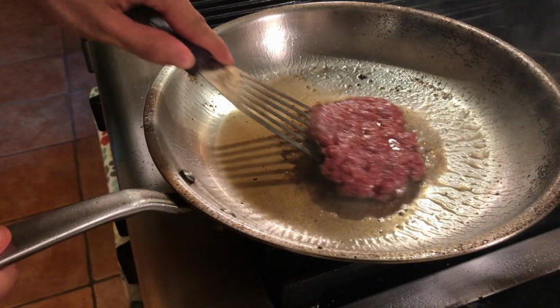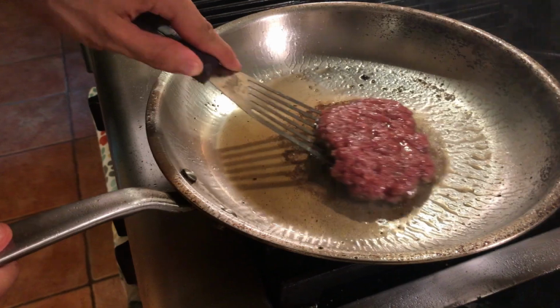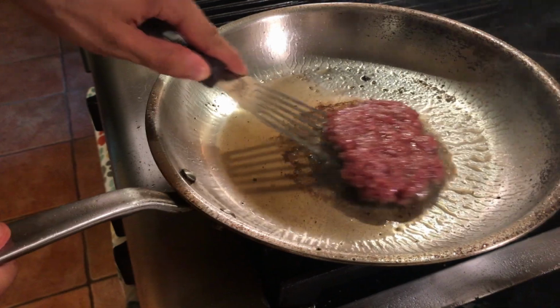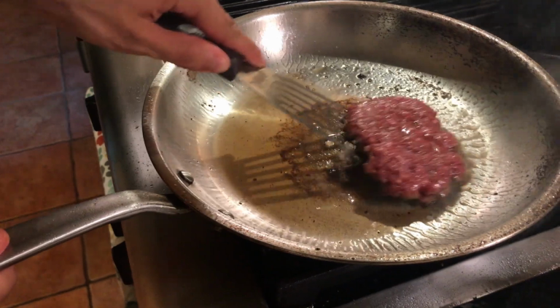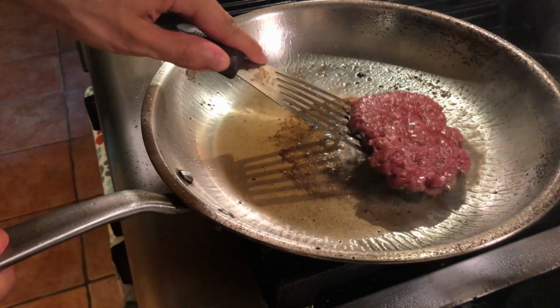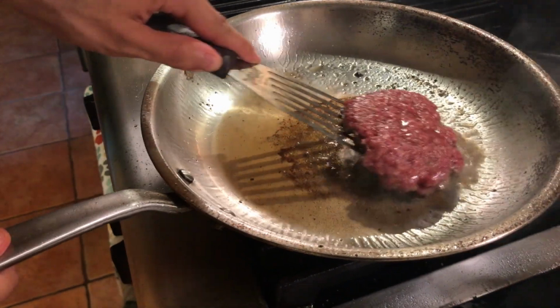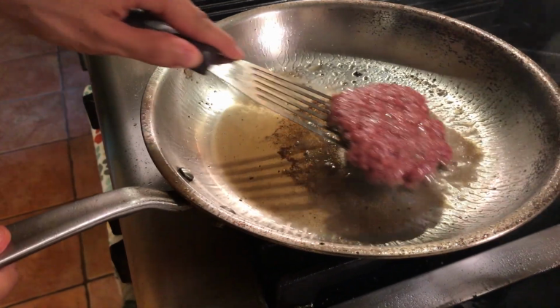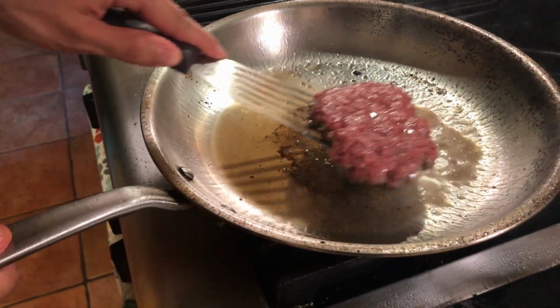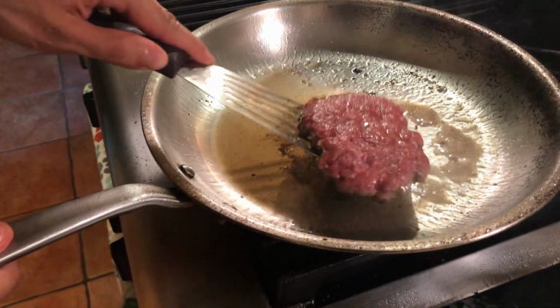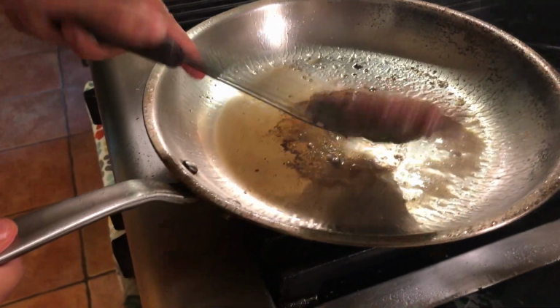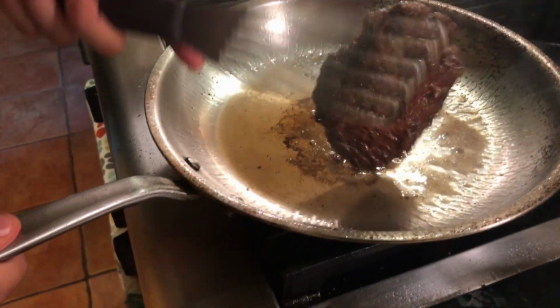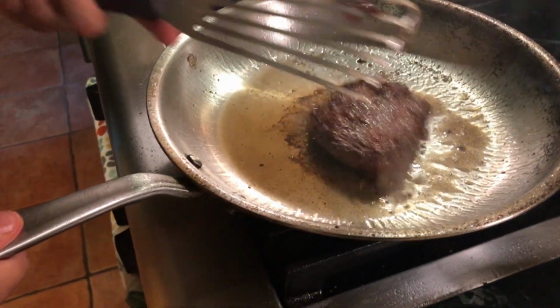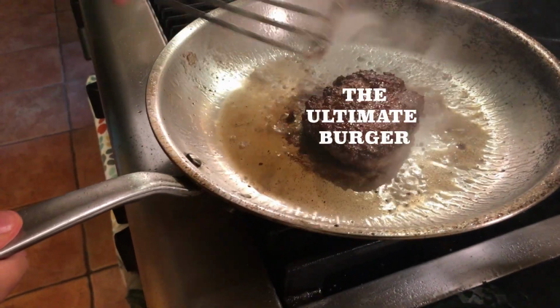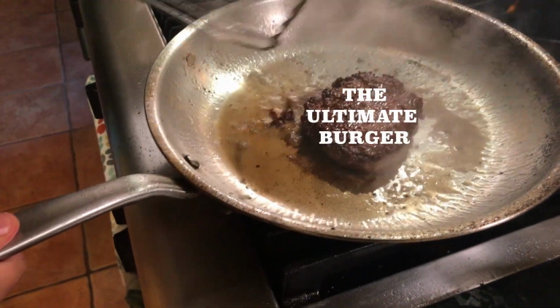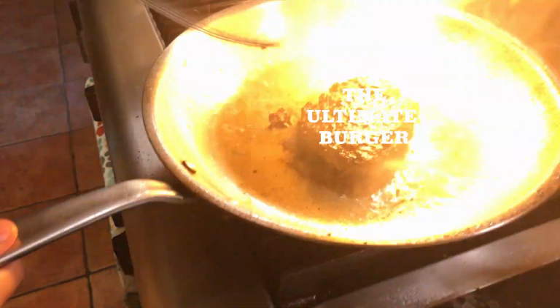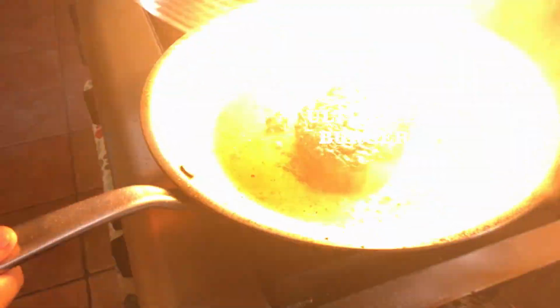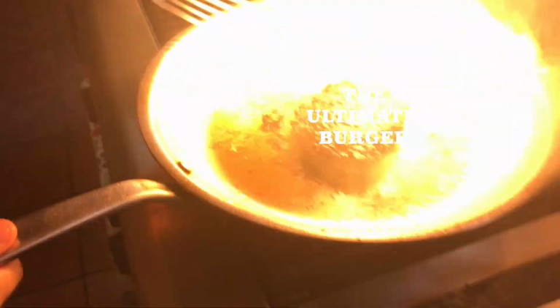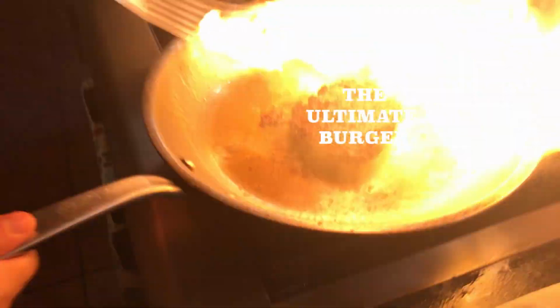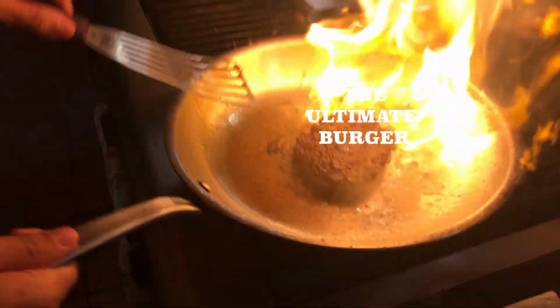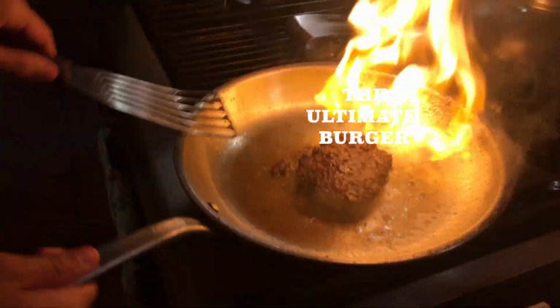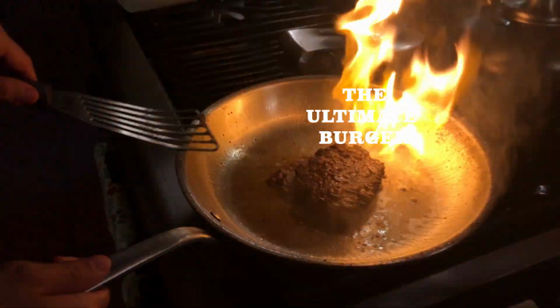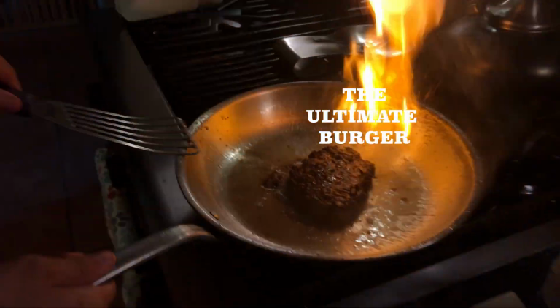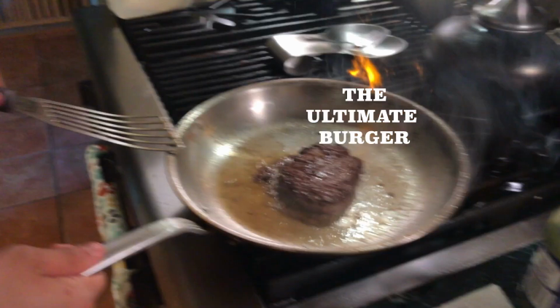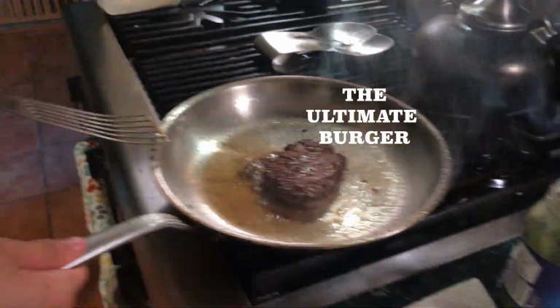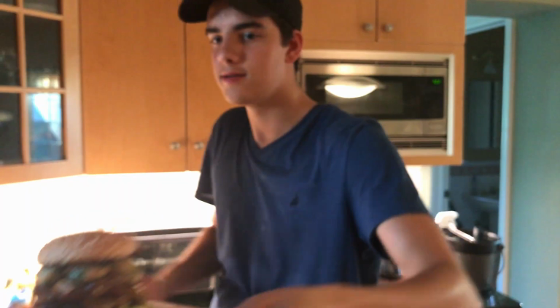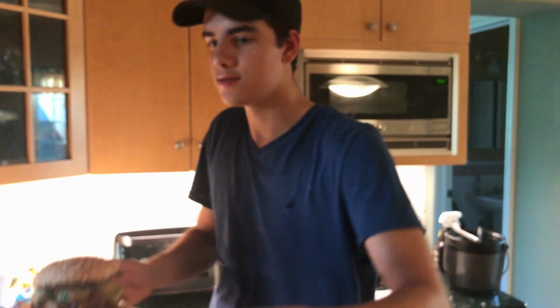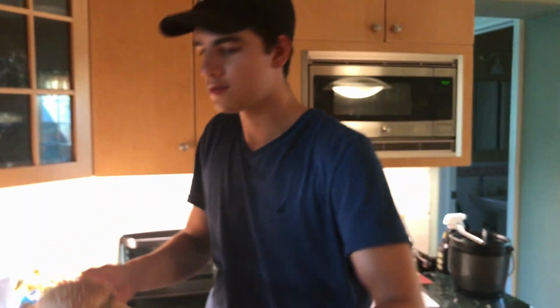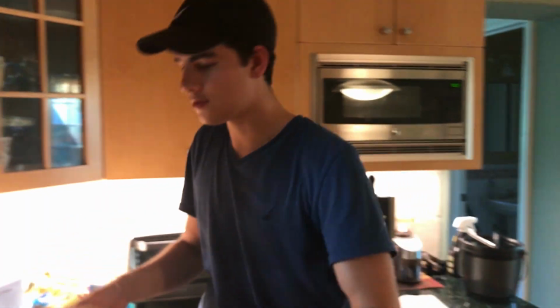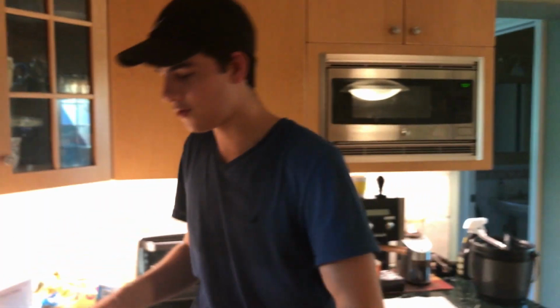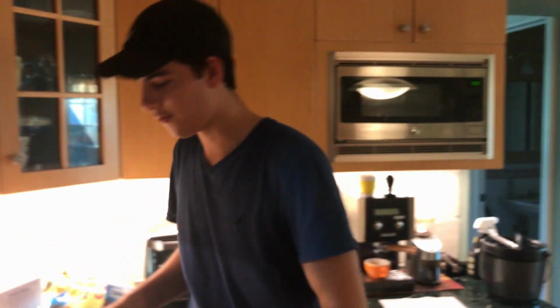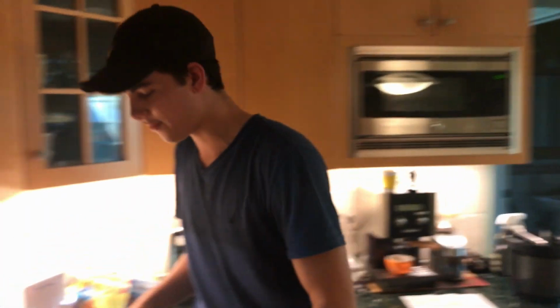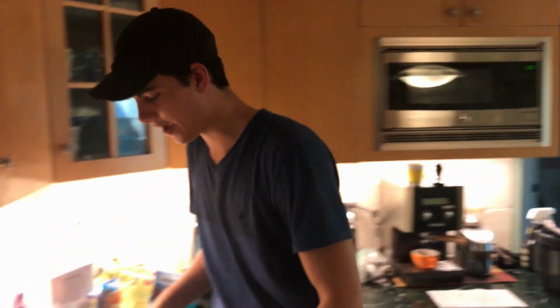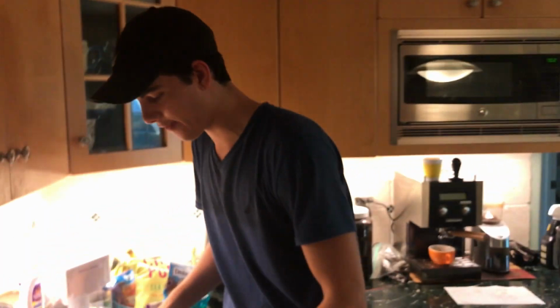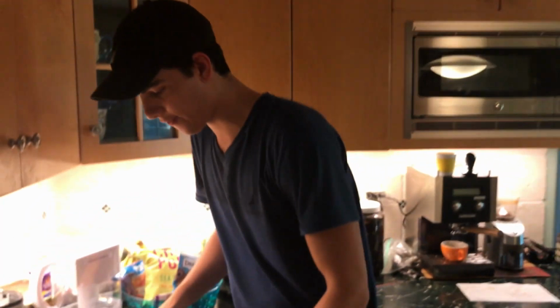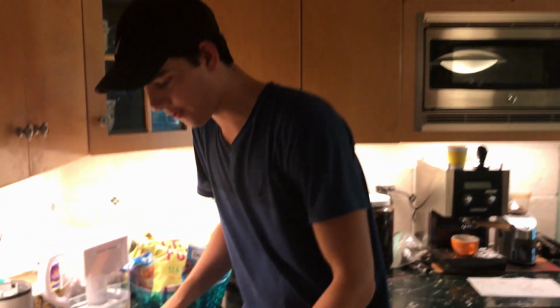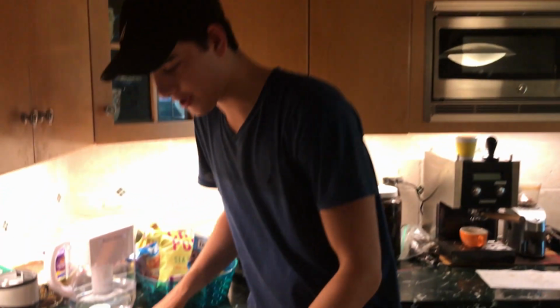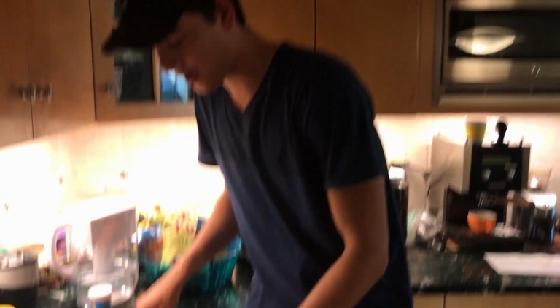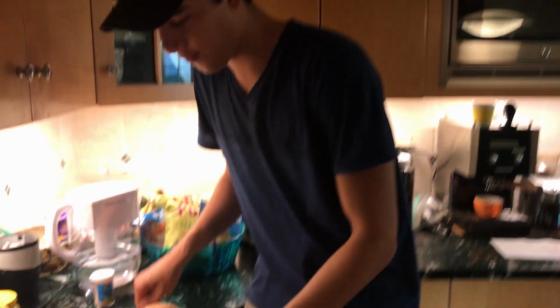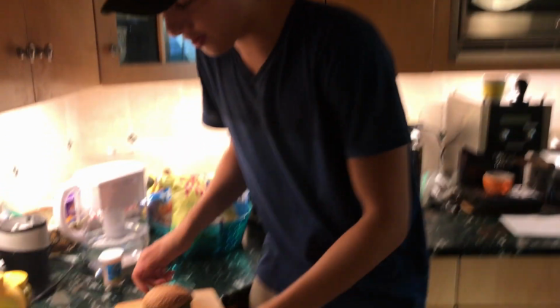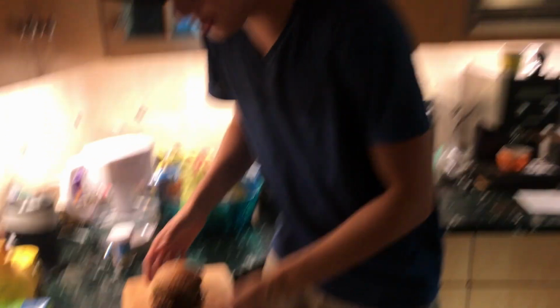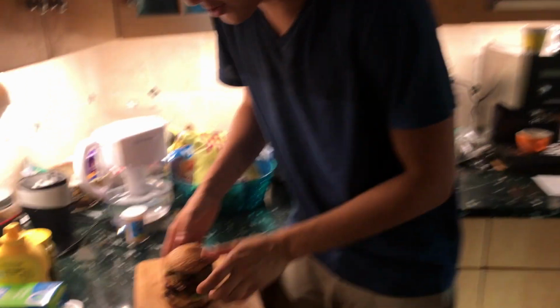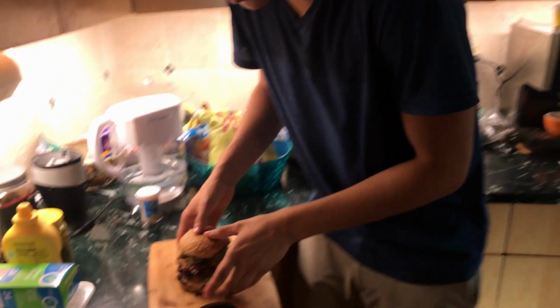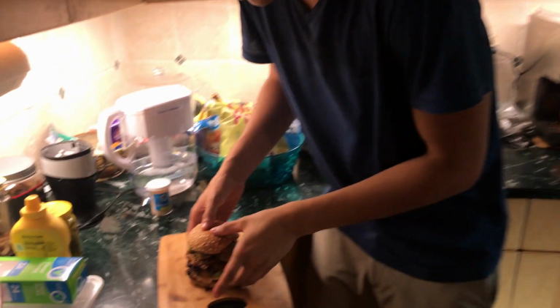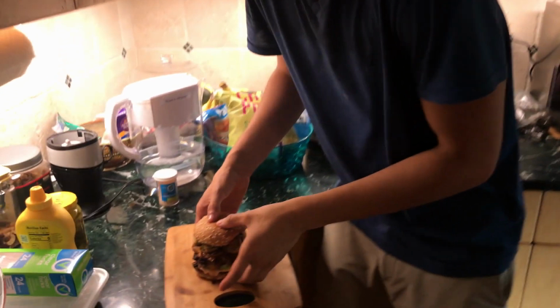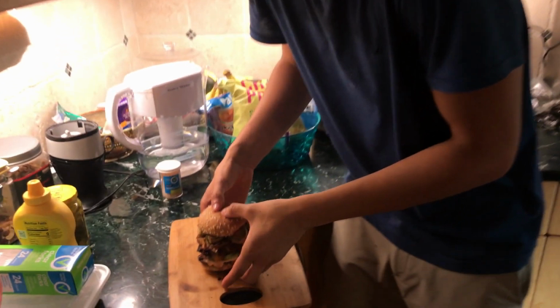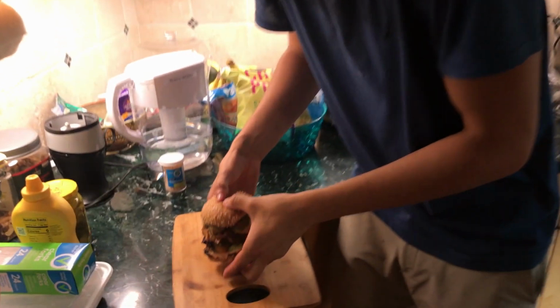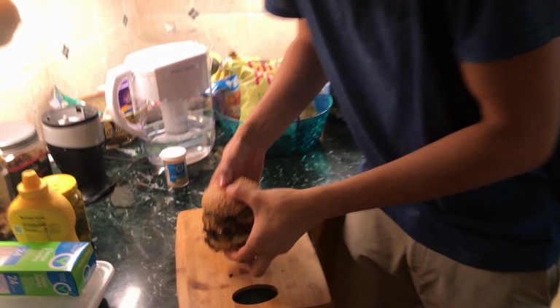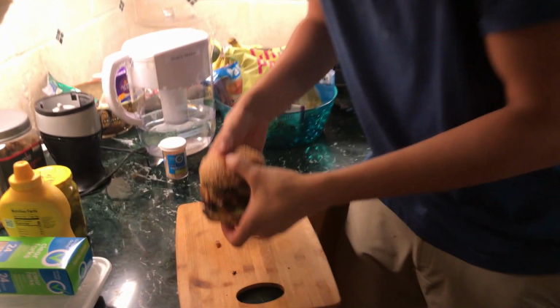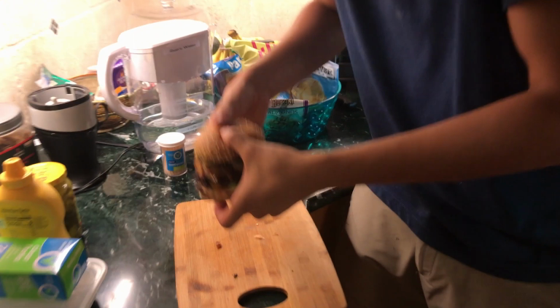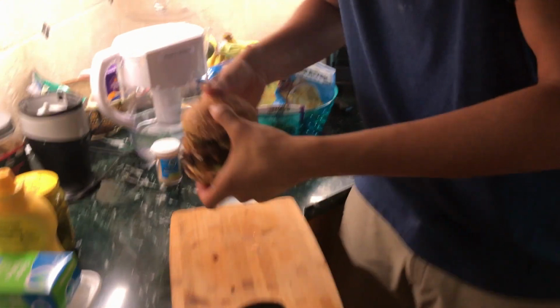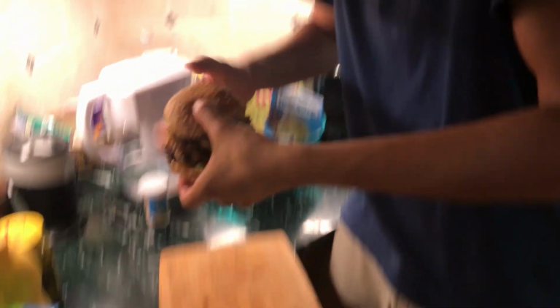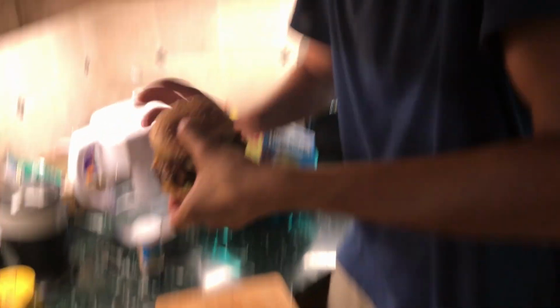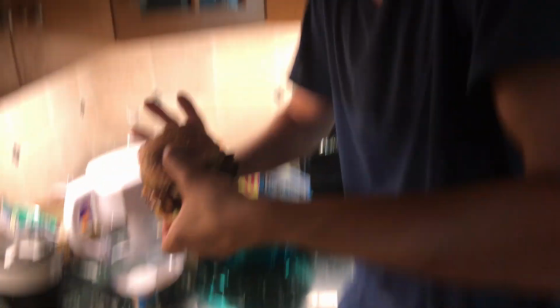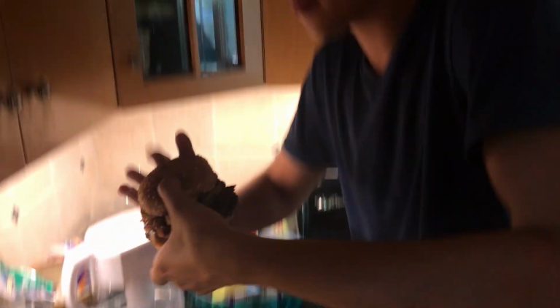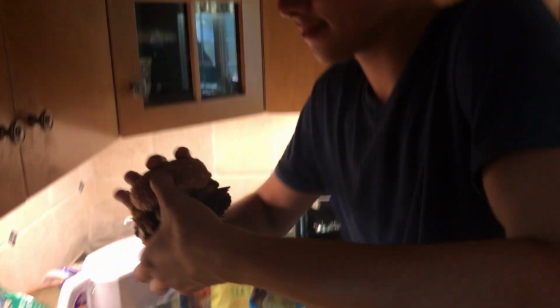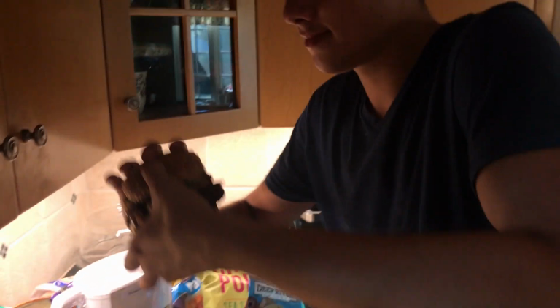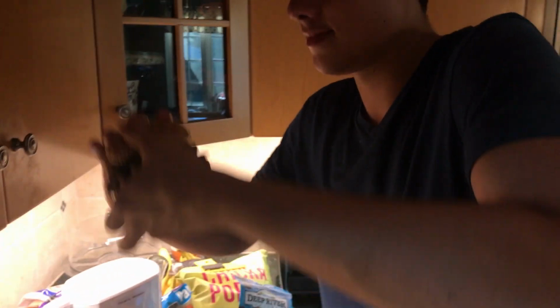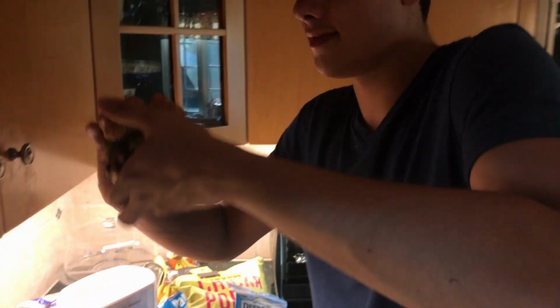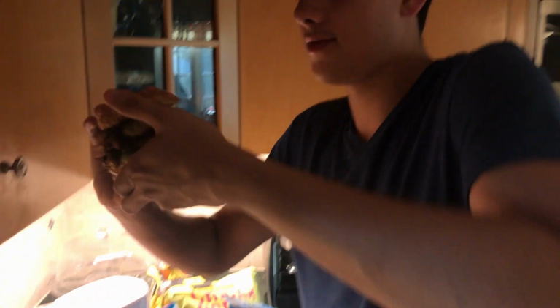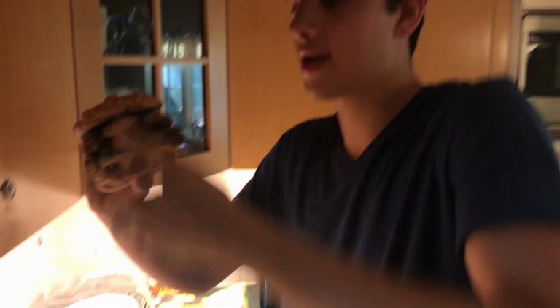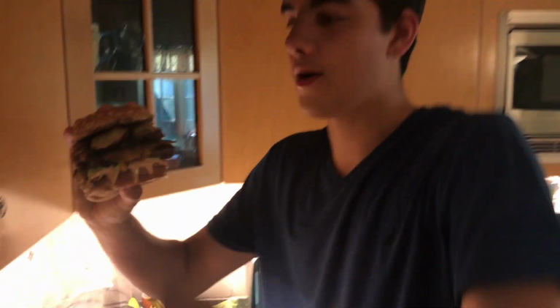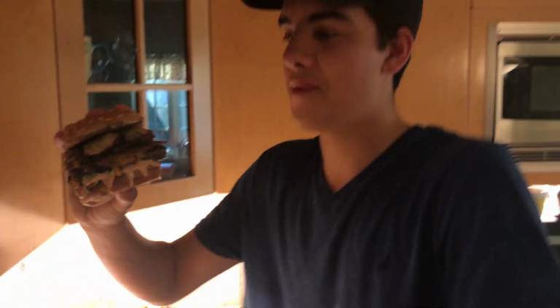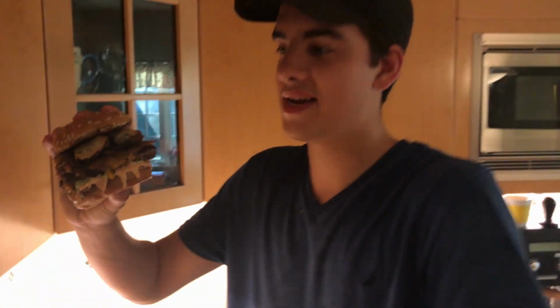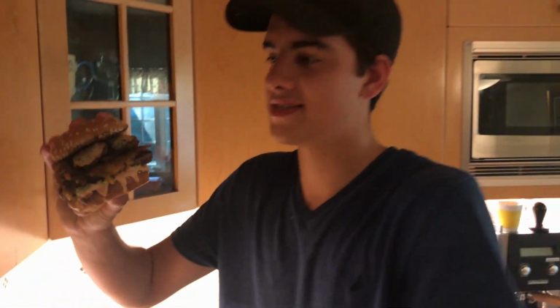Today we are making the ultimate burger — so flavorful, I can't wait to try it. Let's go. Look how massive.